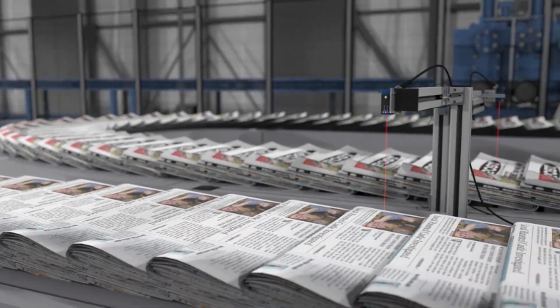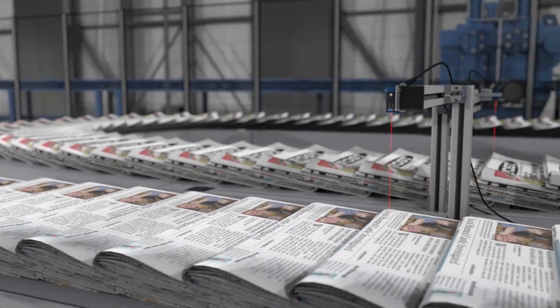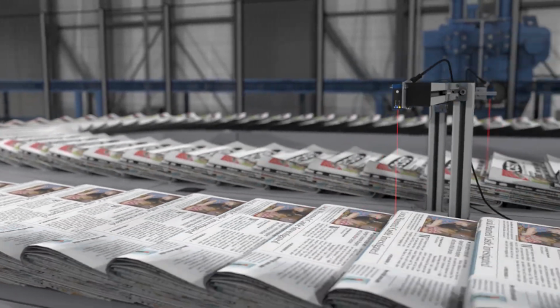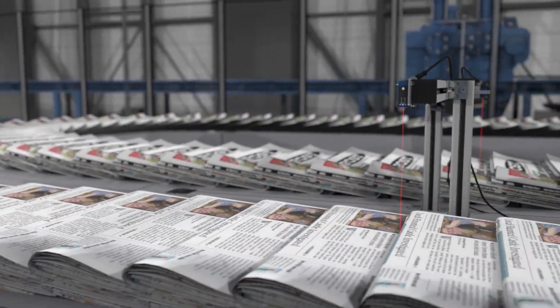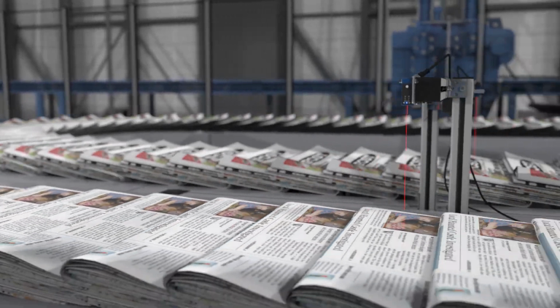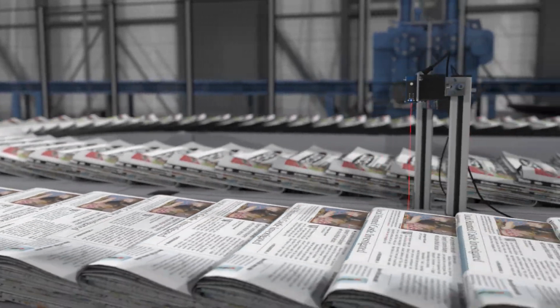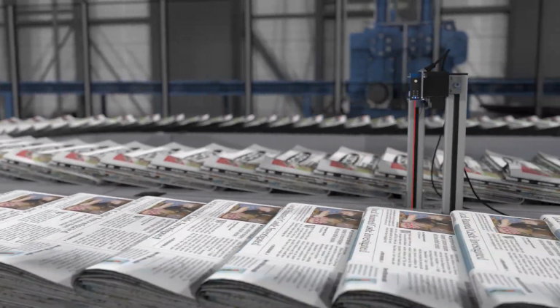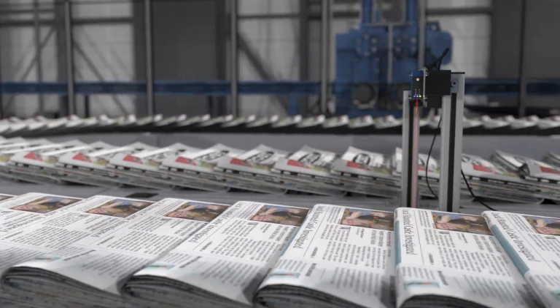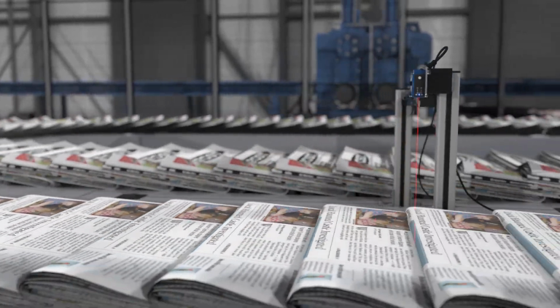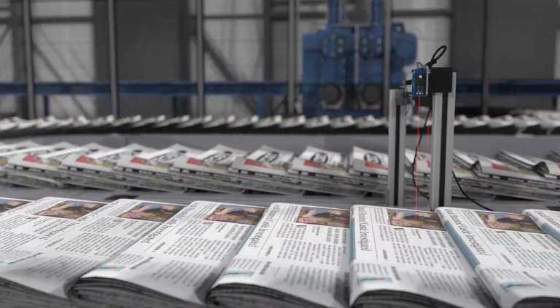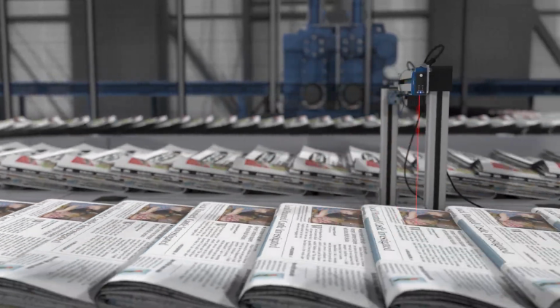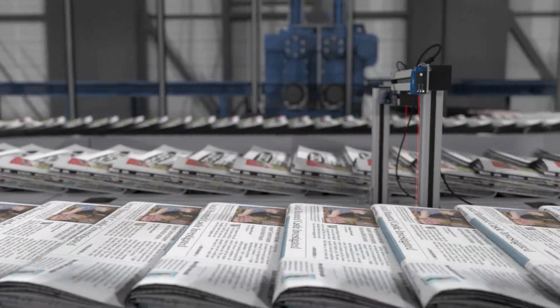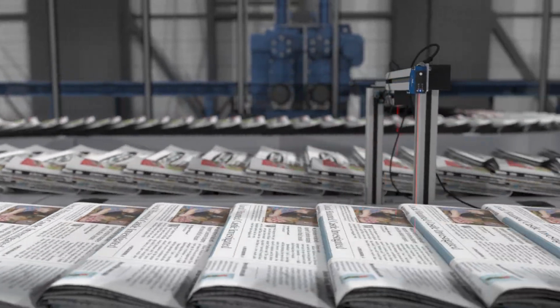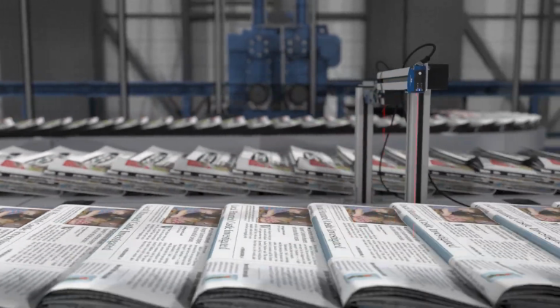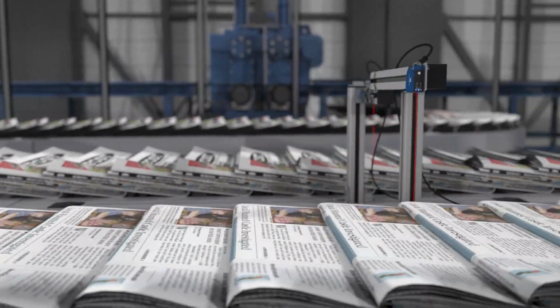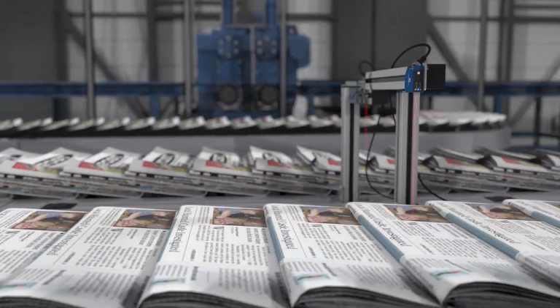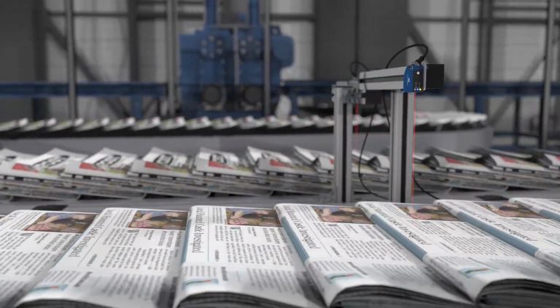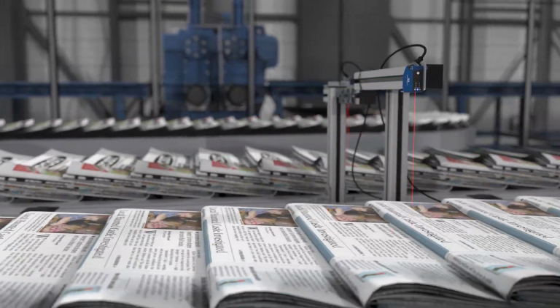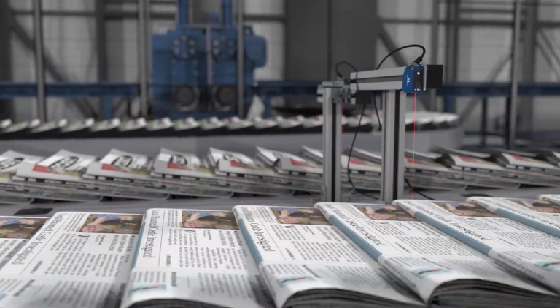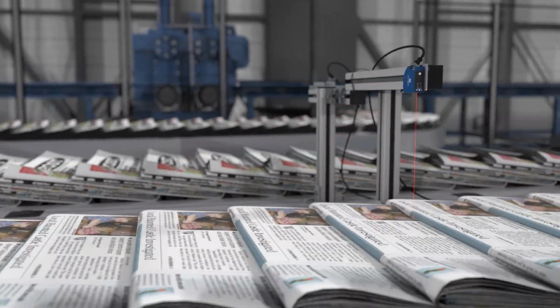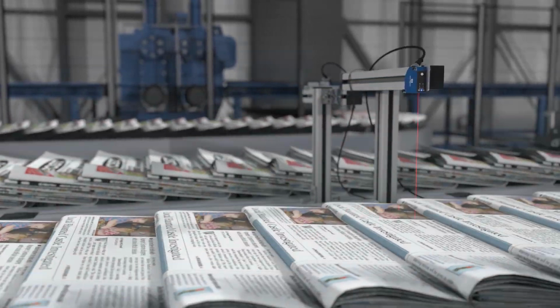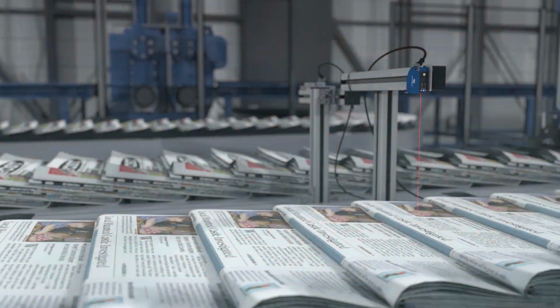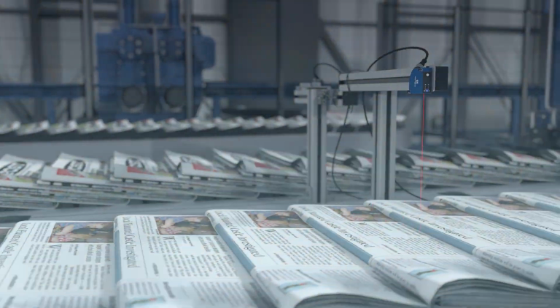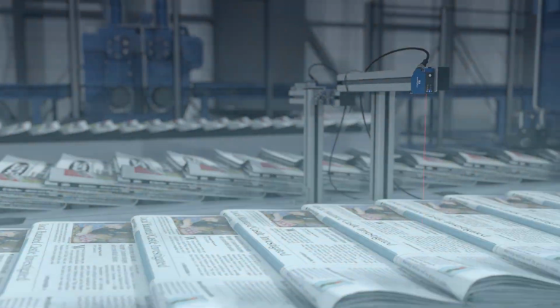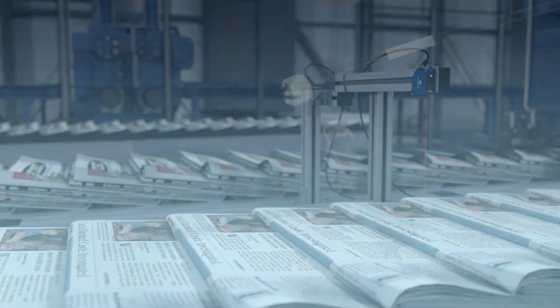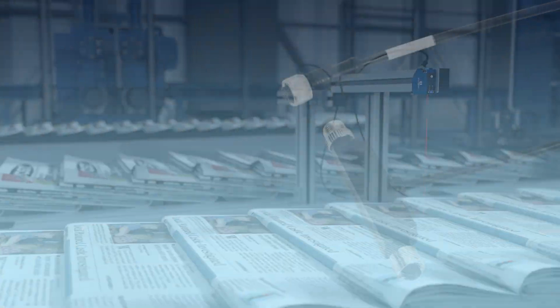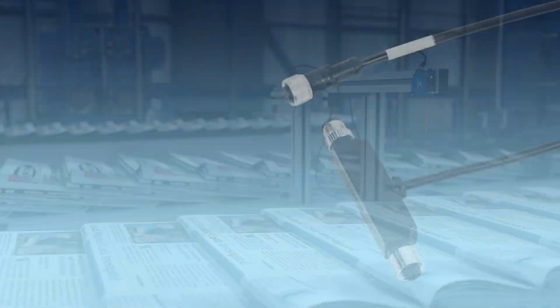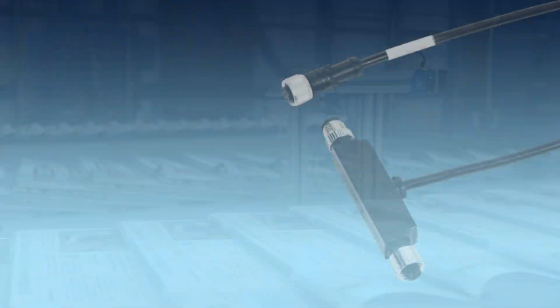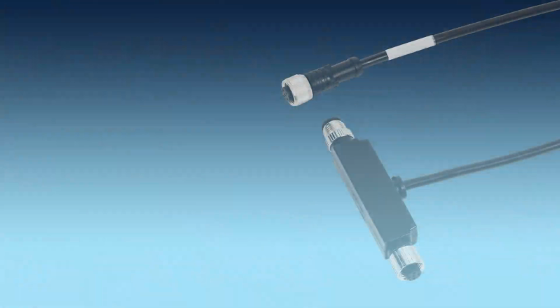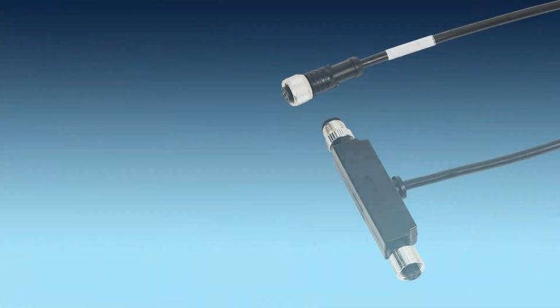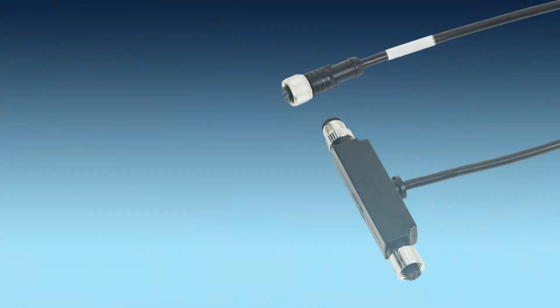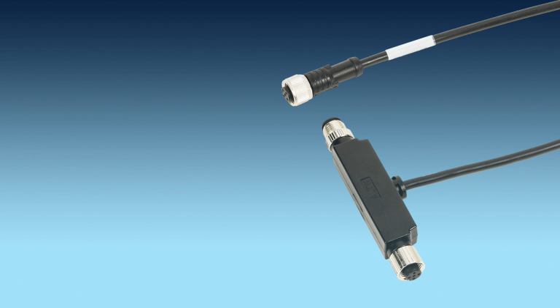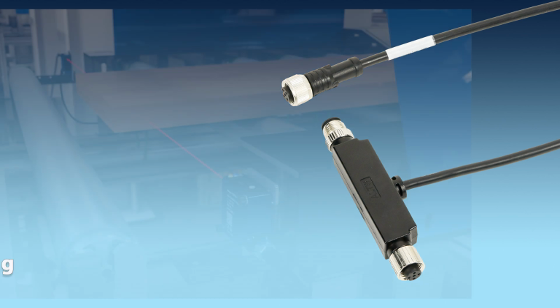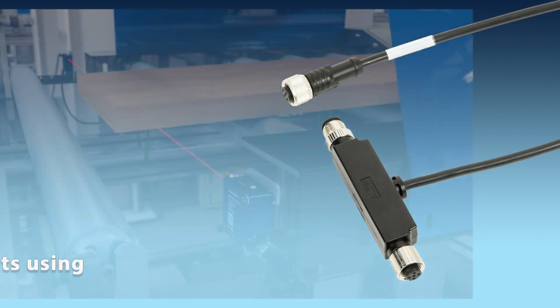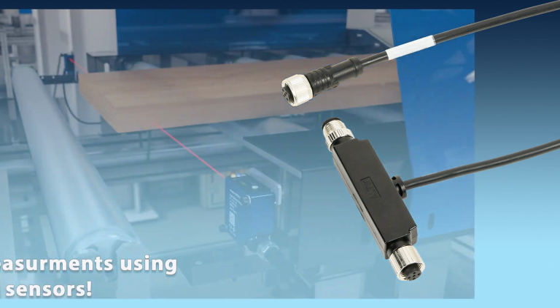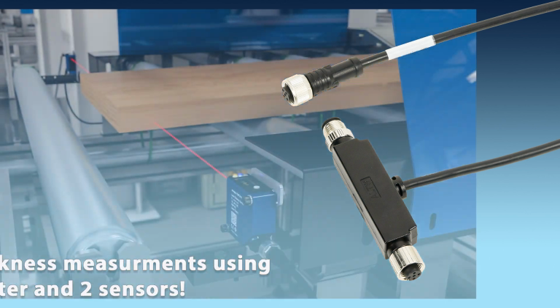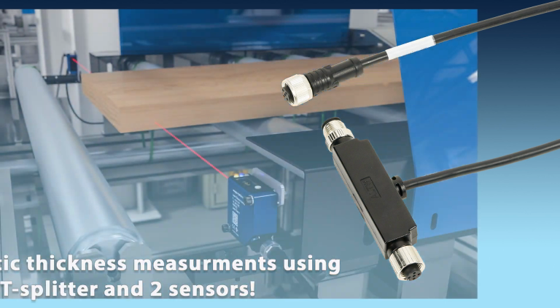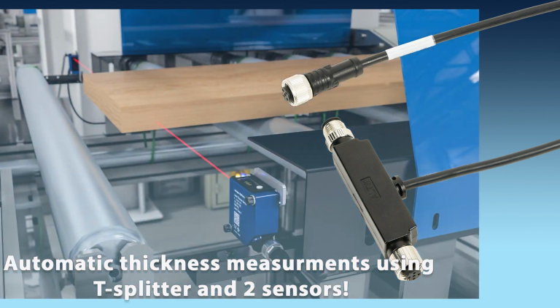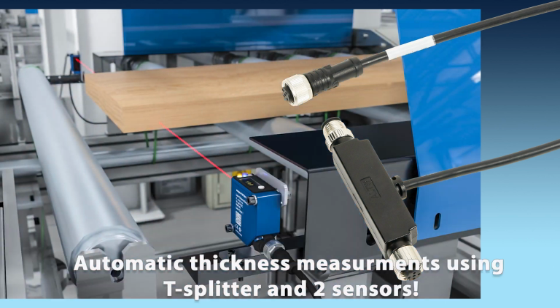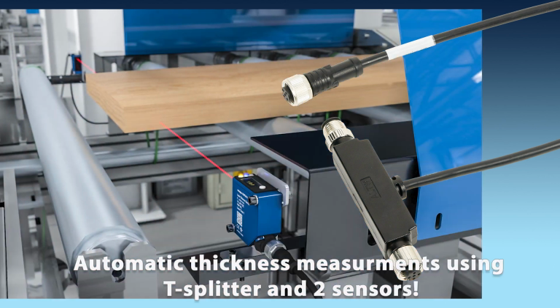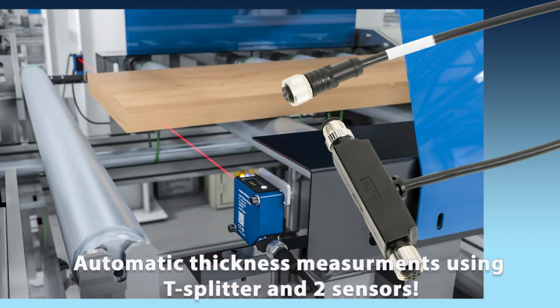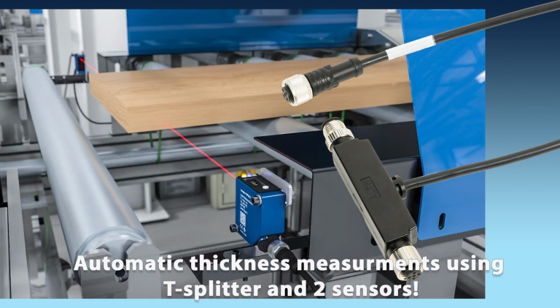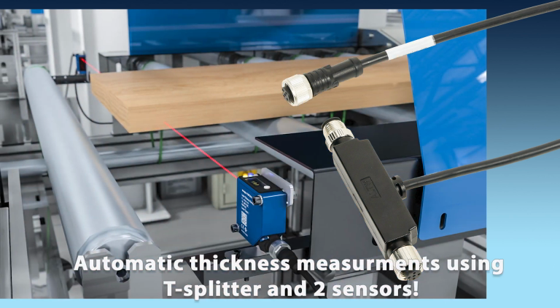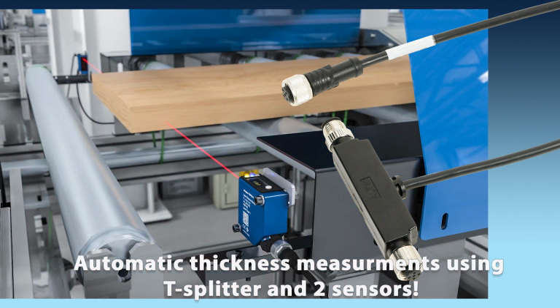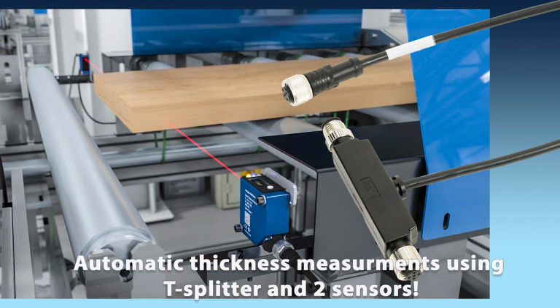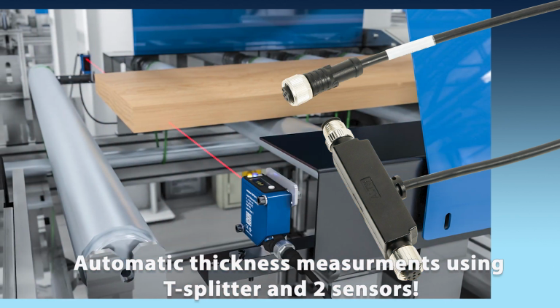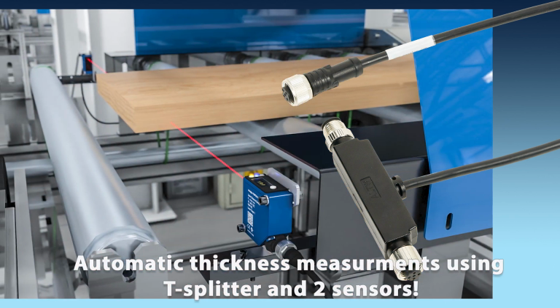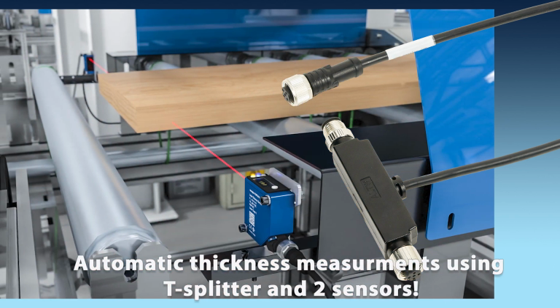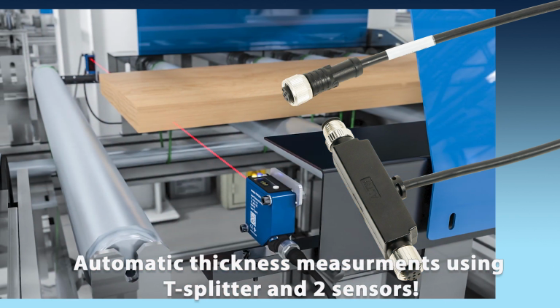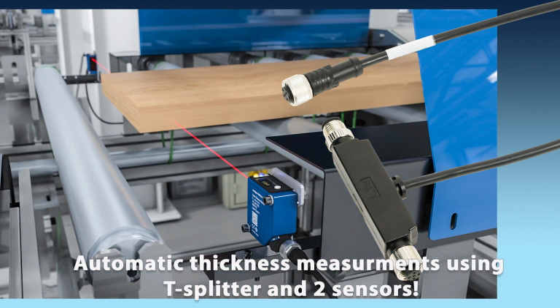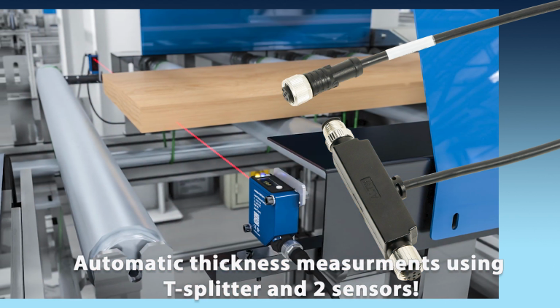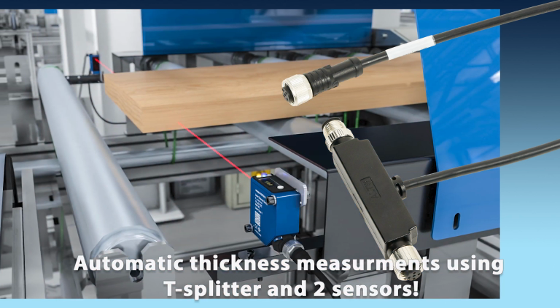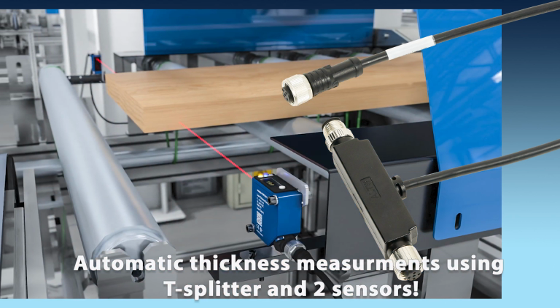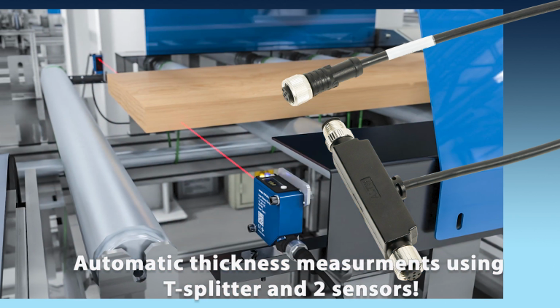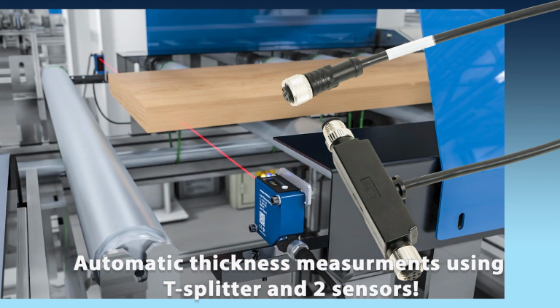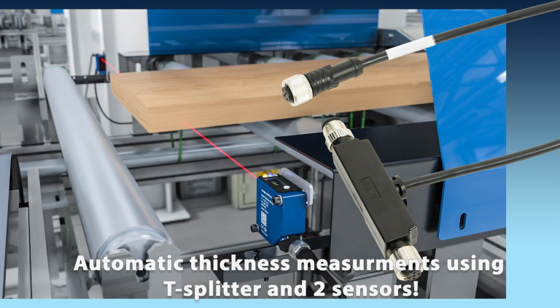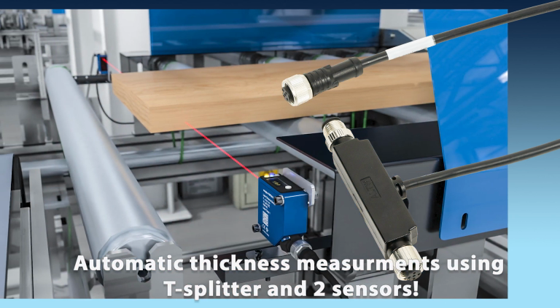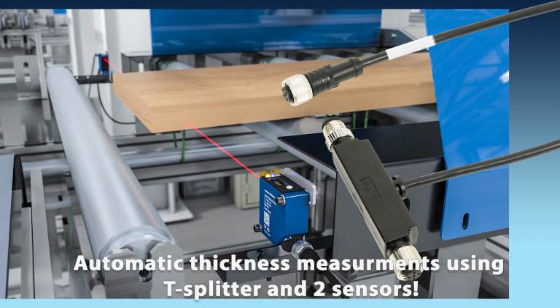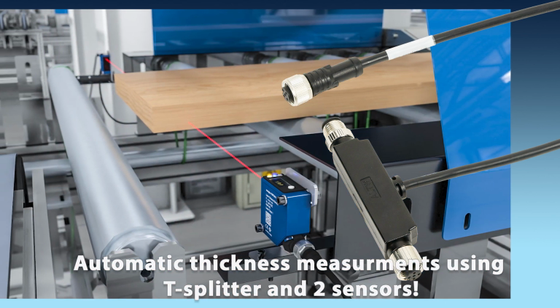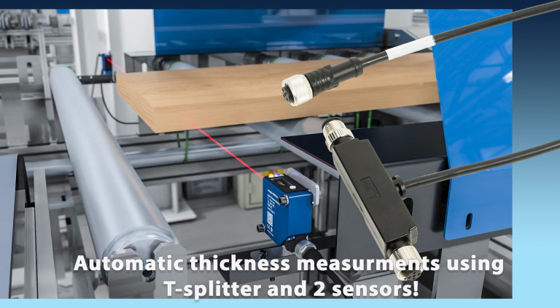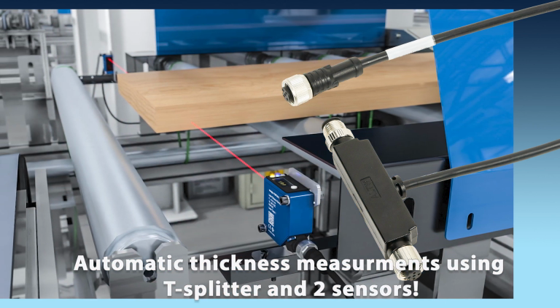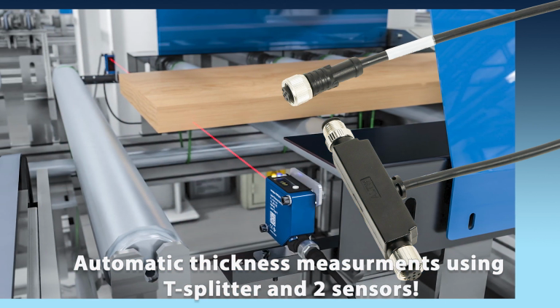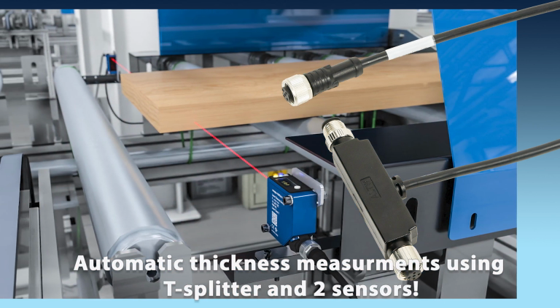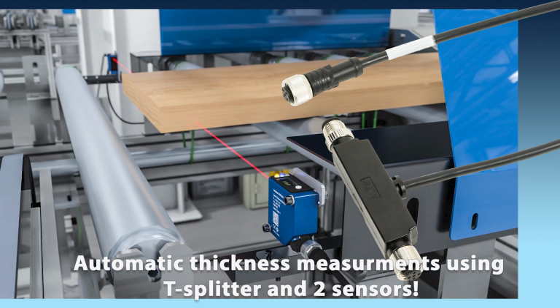They can even detect flat objects directly in front of a background. A T-Splitter is offered that allows two sensors to make automatic thickness measurements.